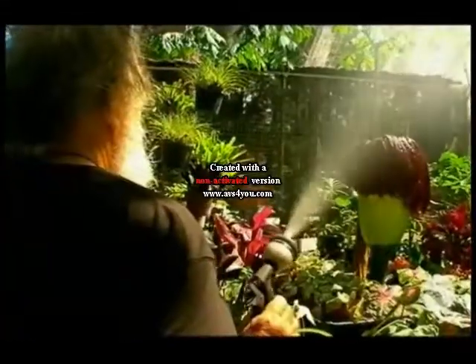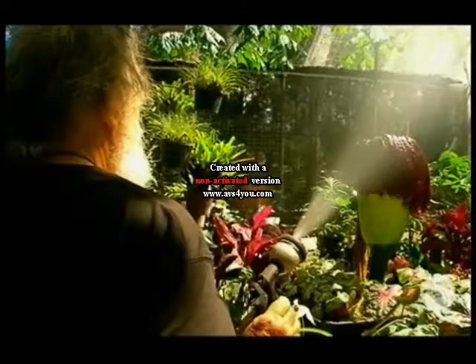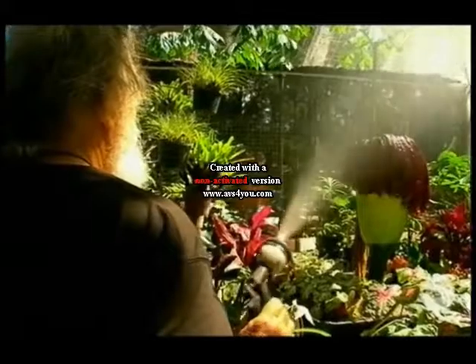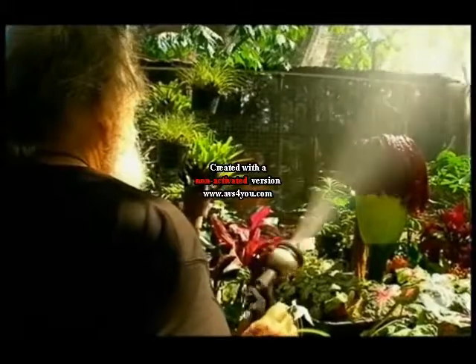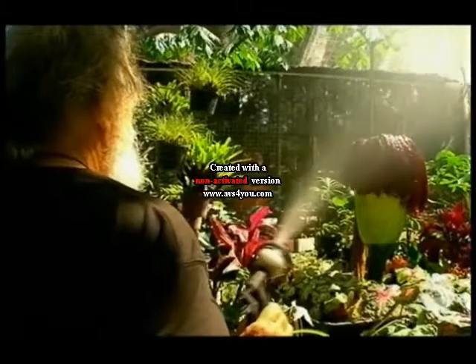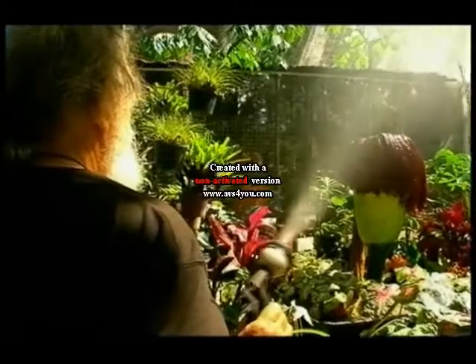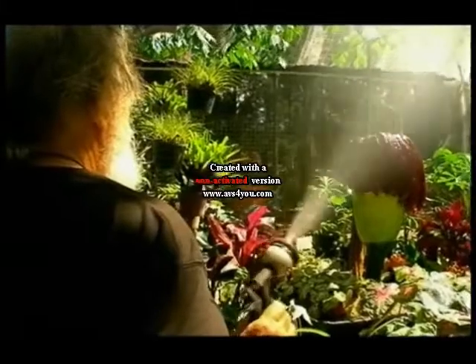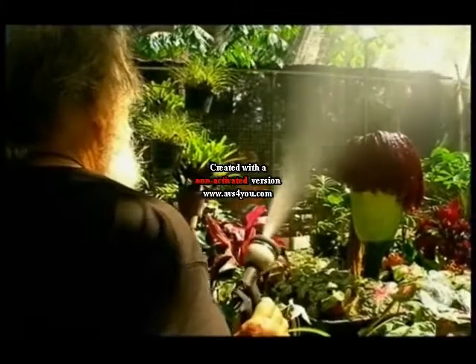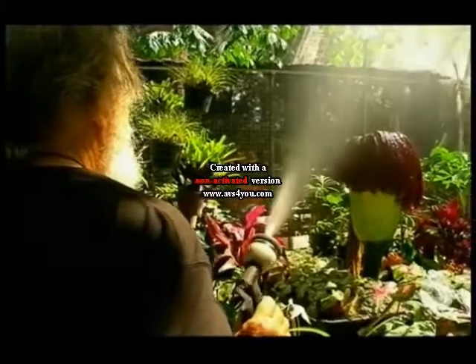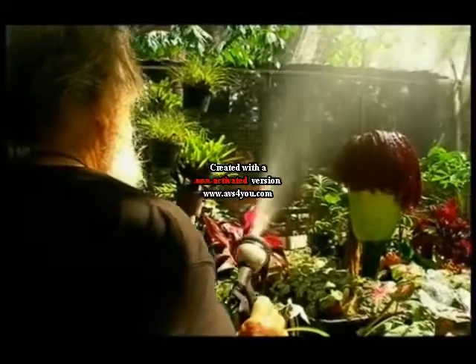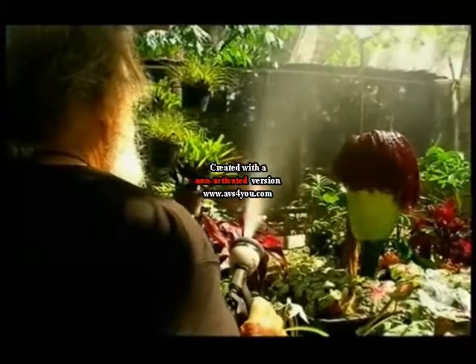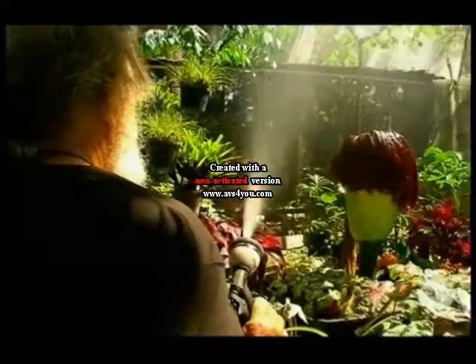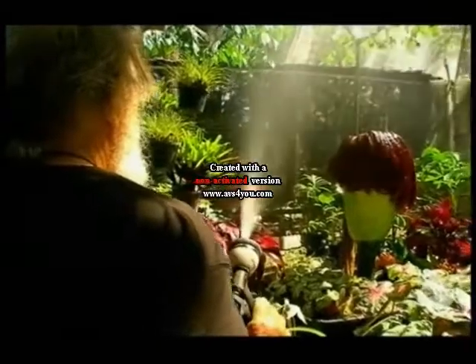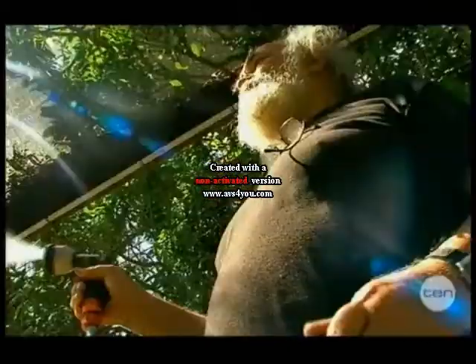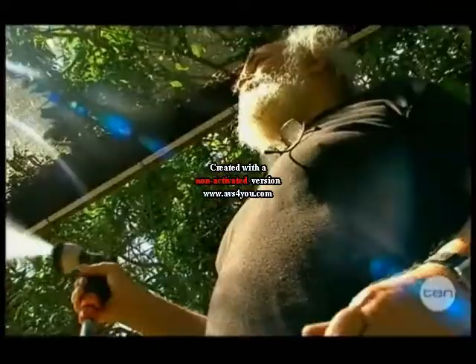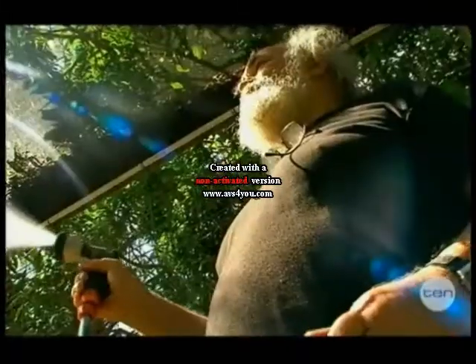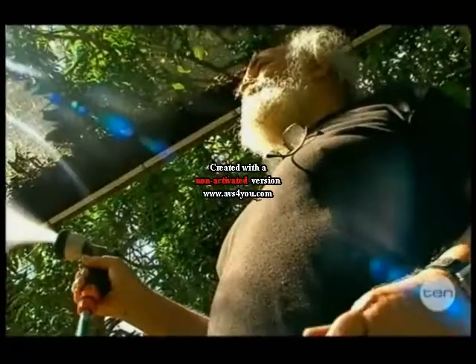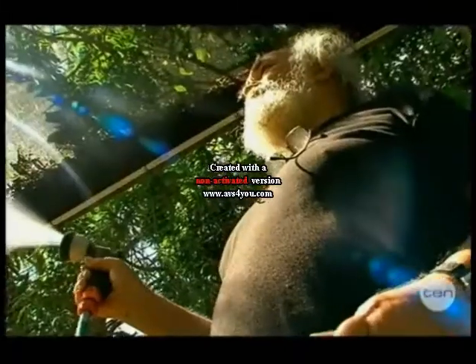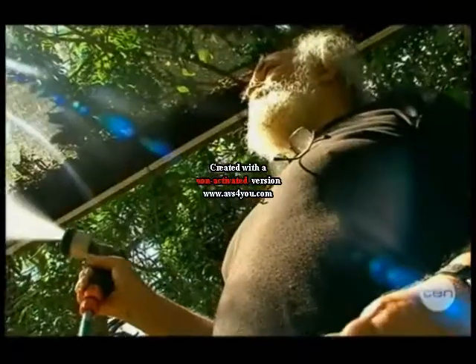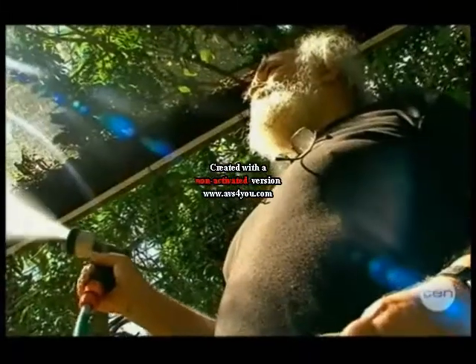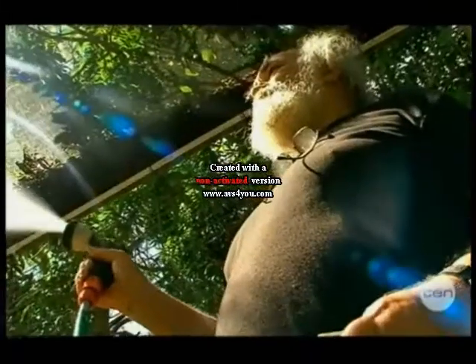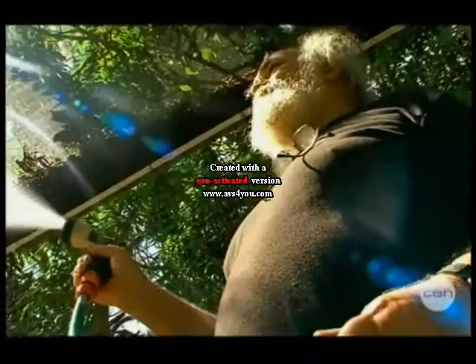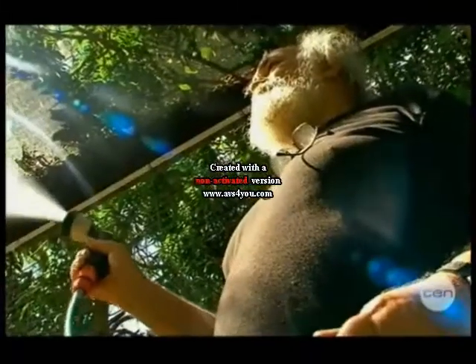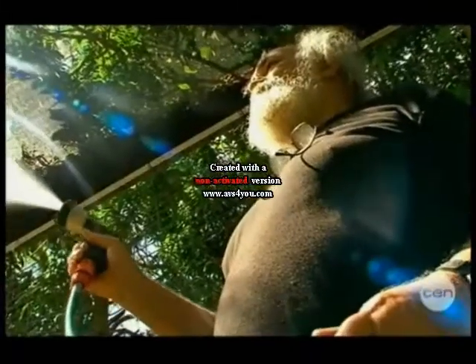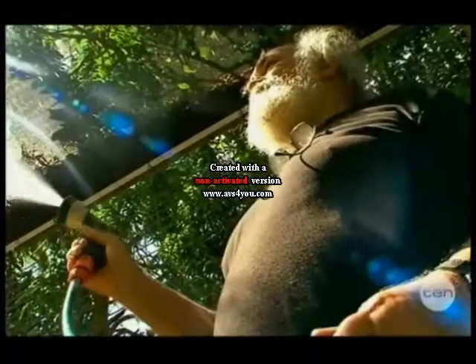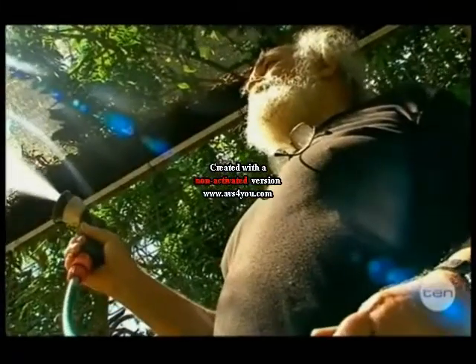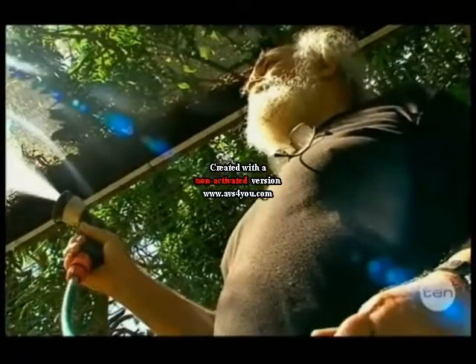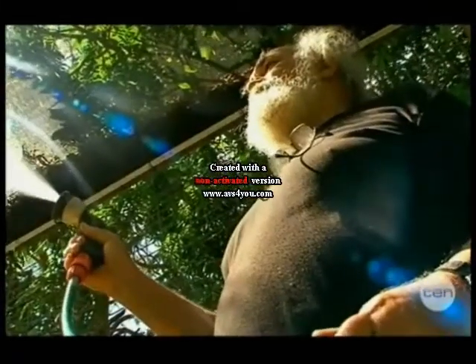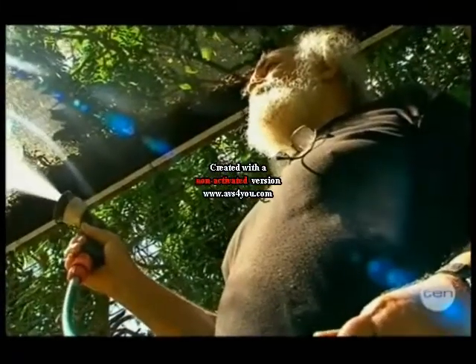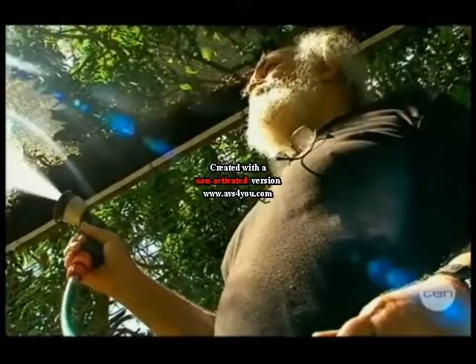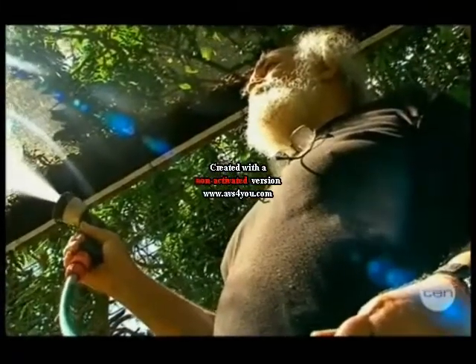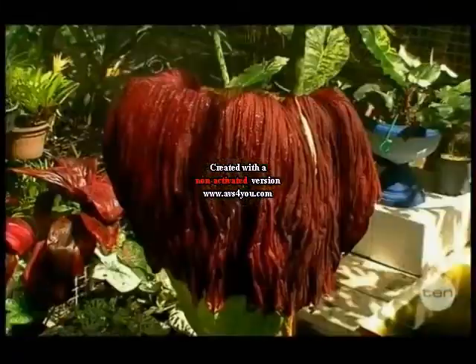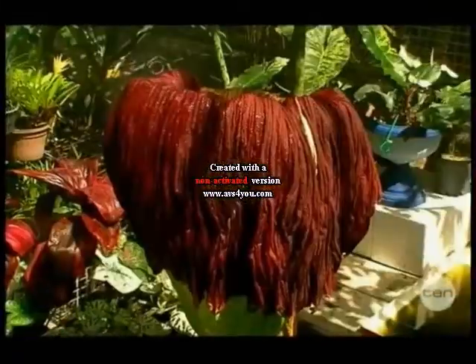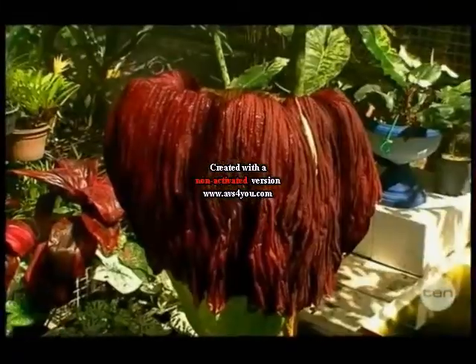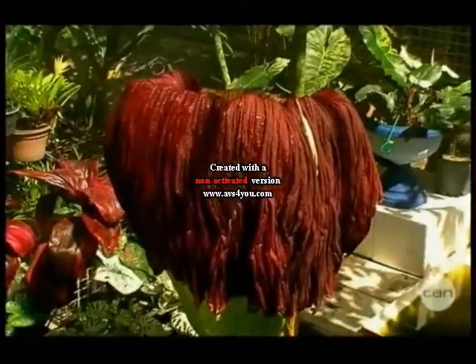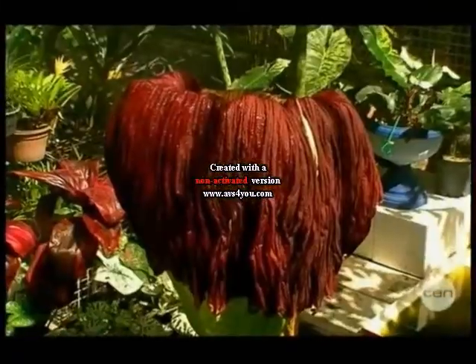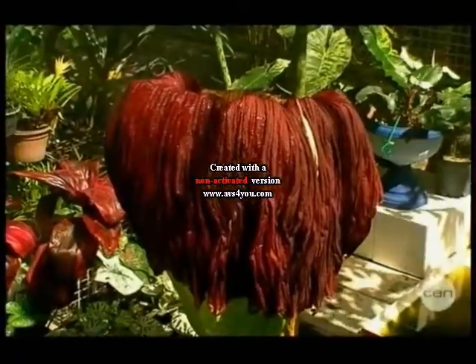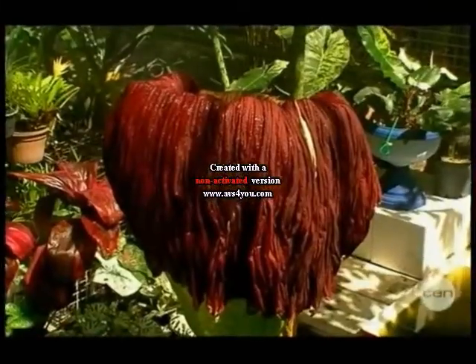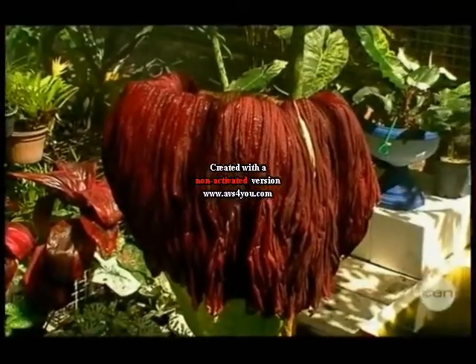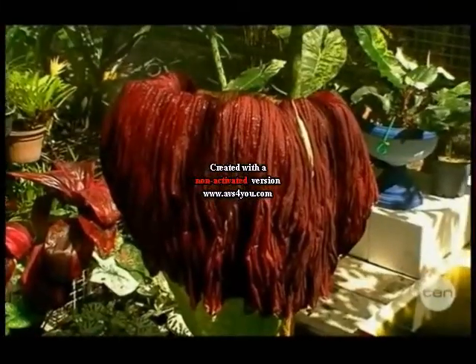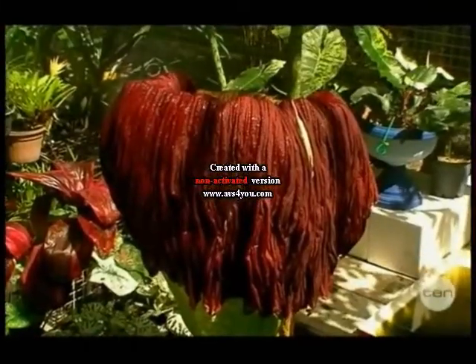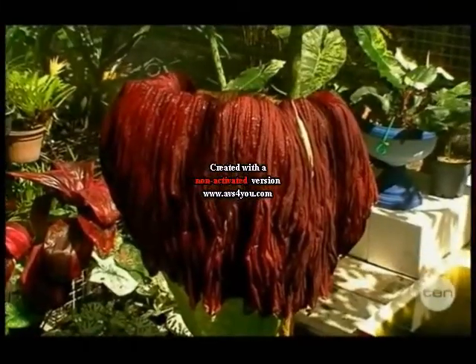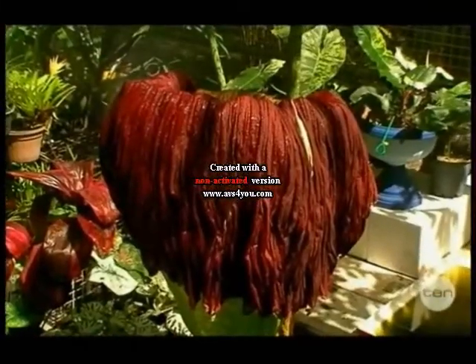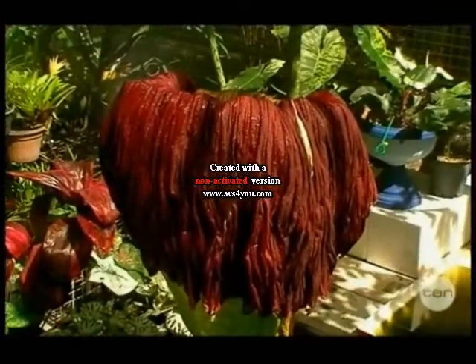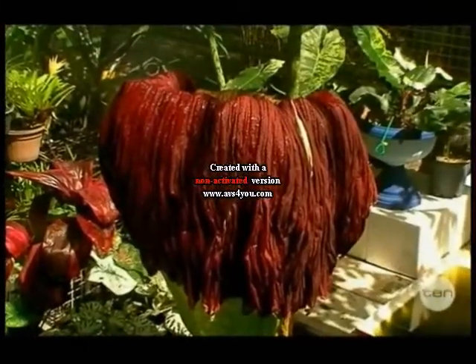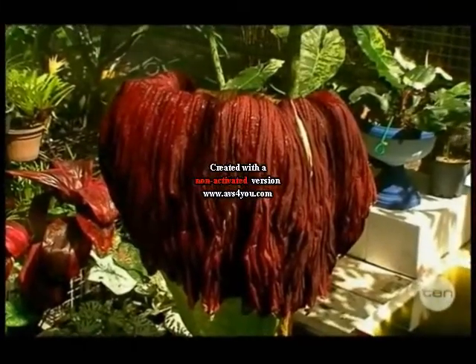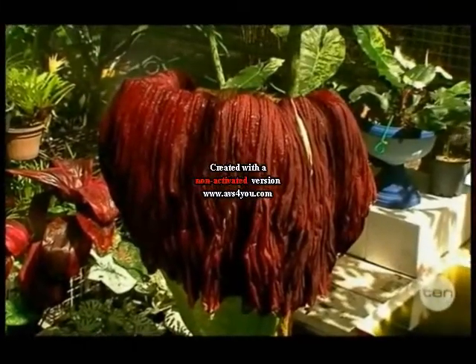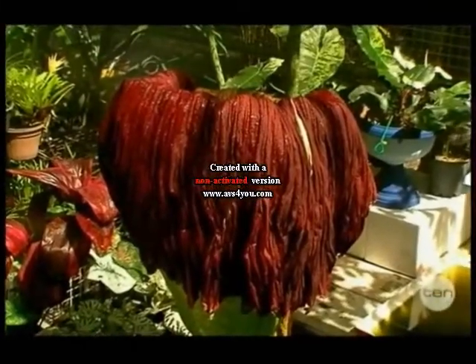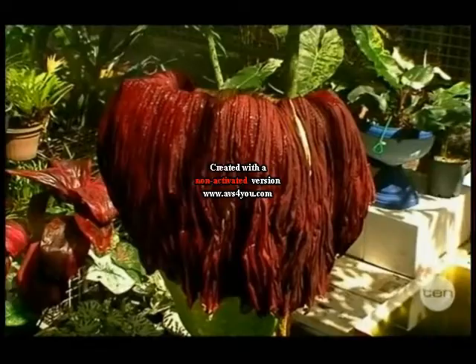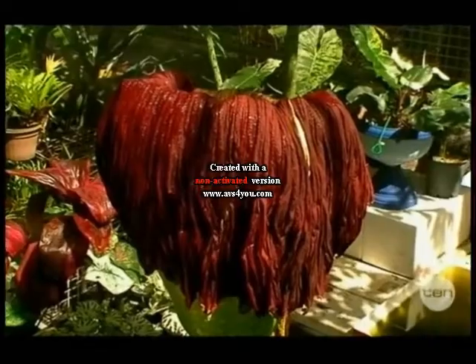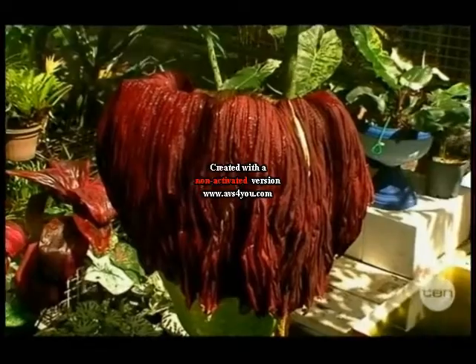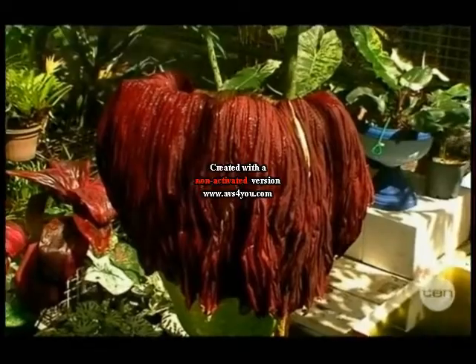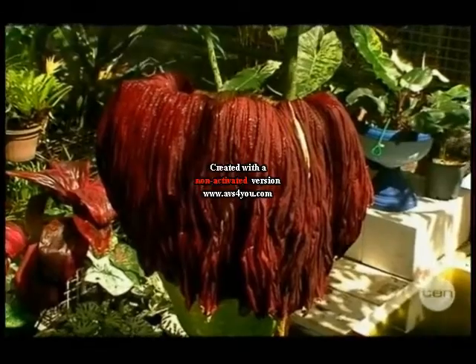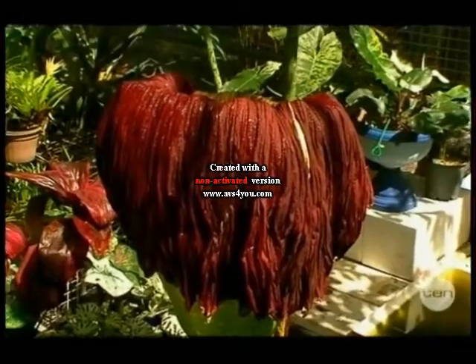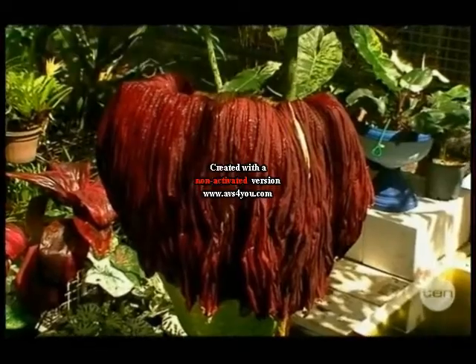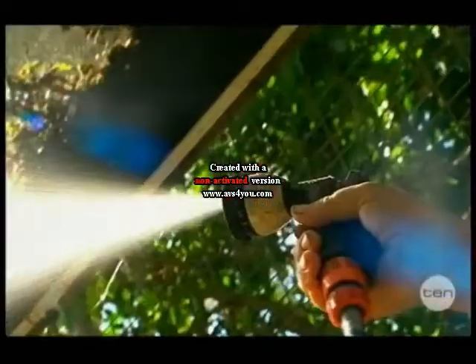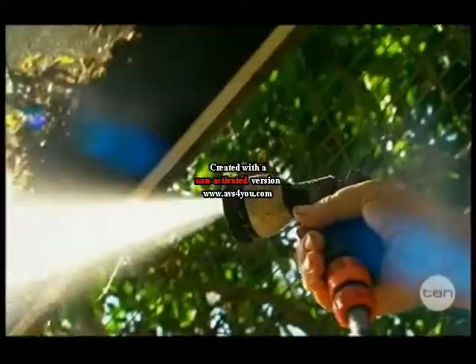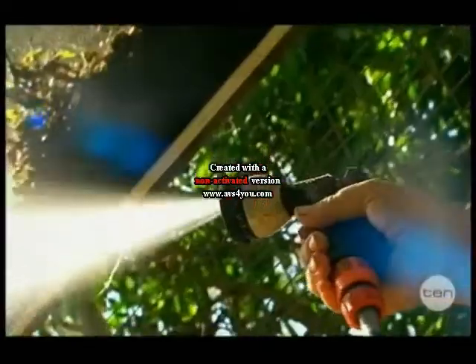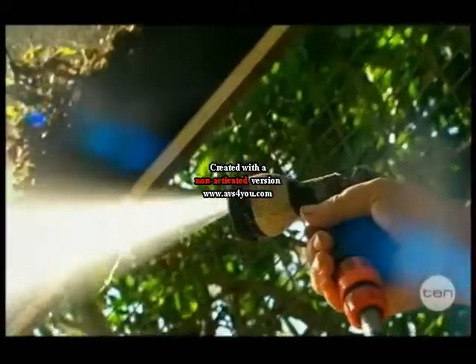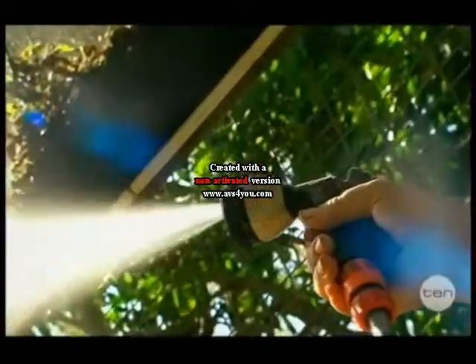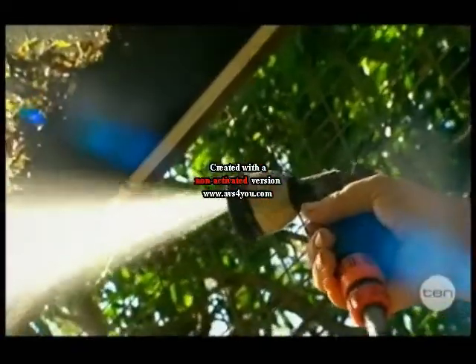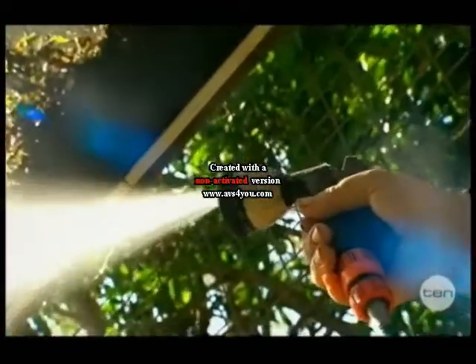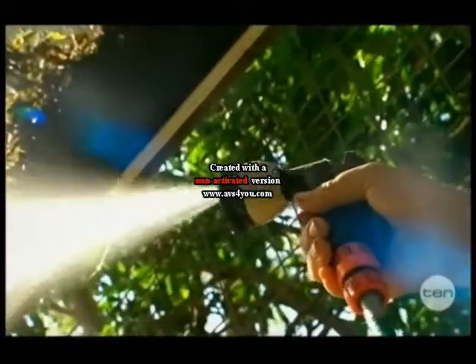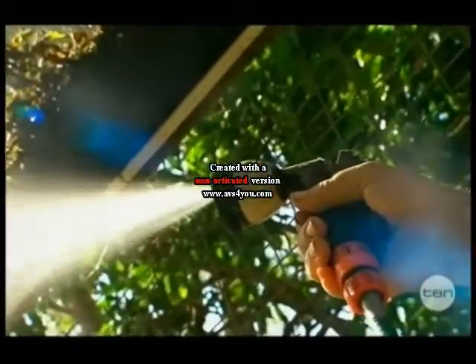Now that the plant has bloomed, John will be giving it a lot of TLC in the hope that it will flower again in three years. Fingers crossed.